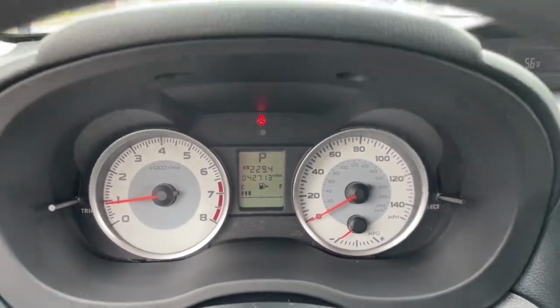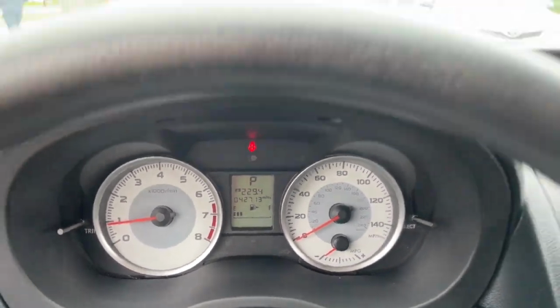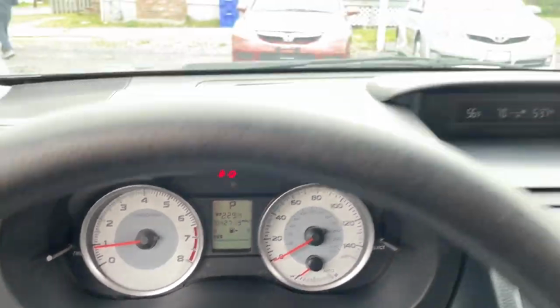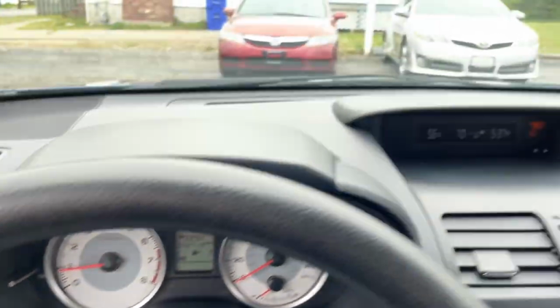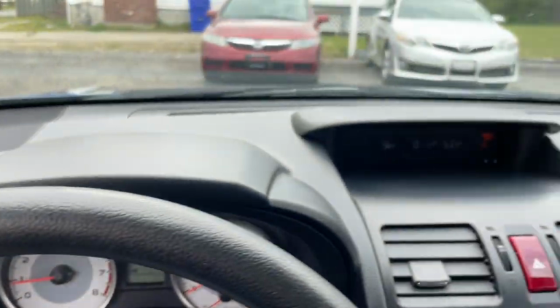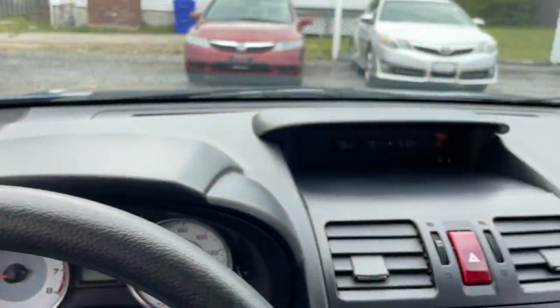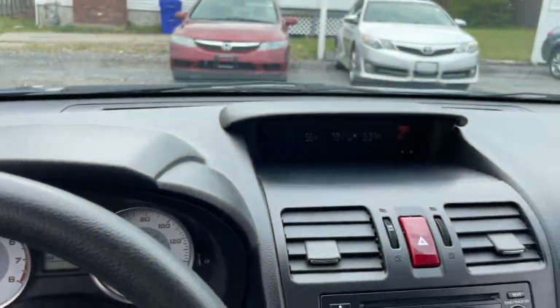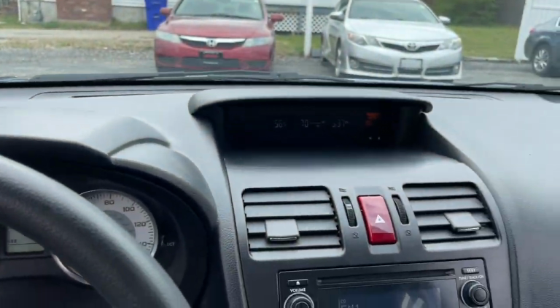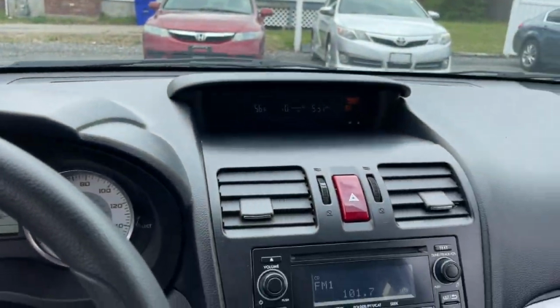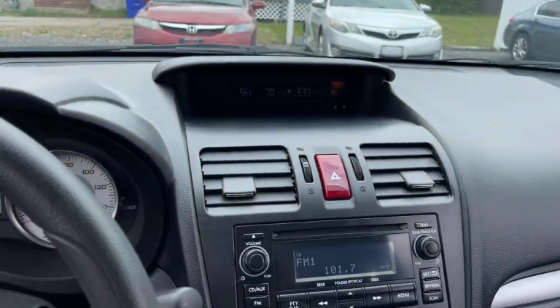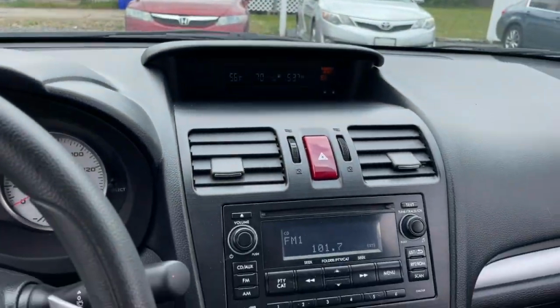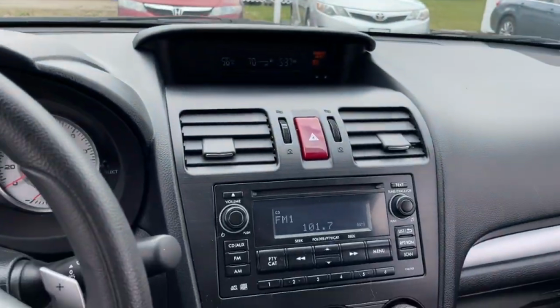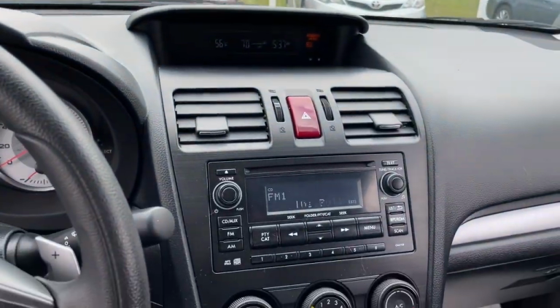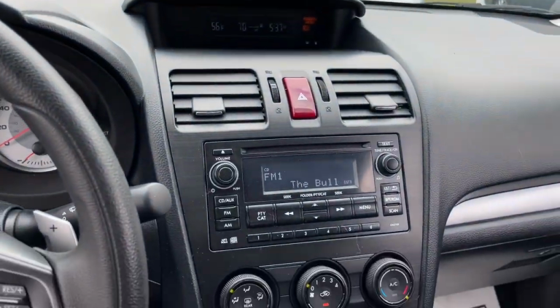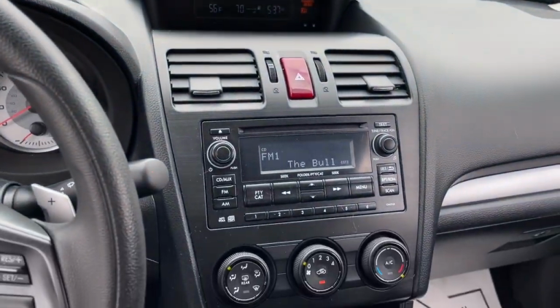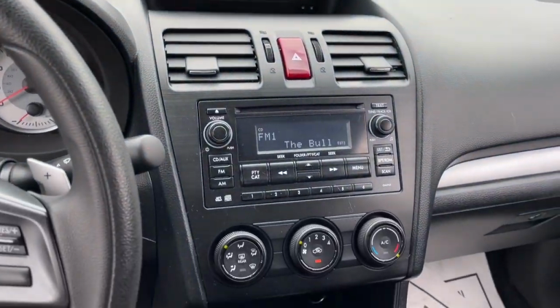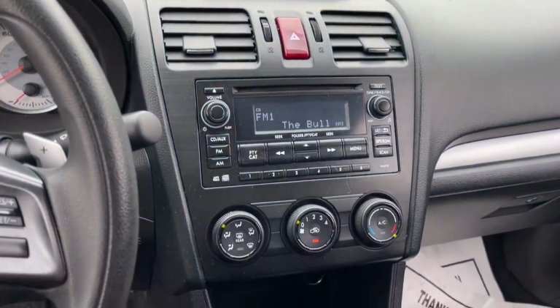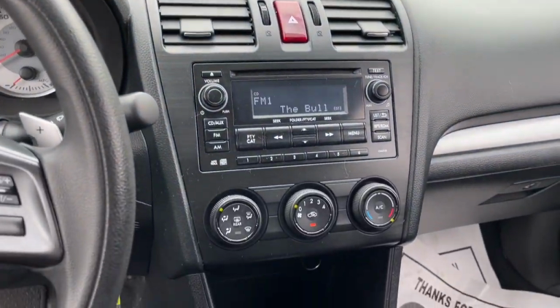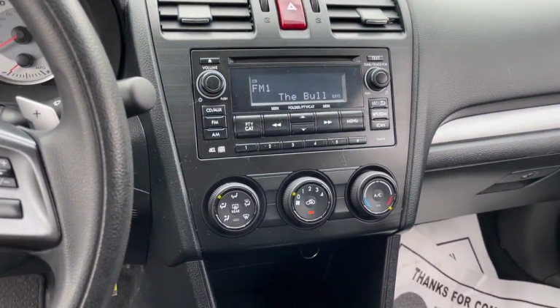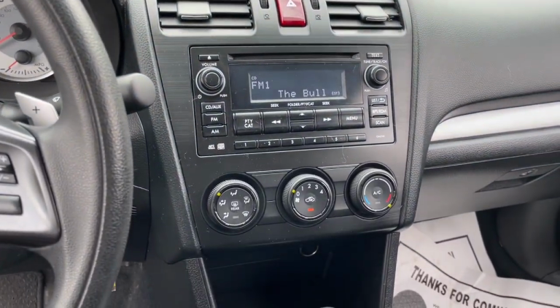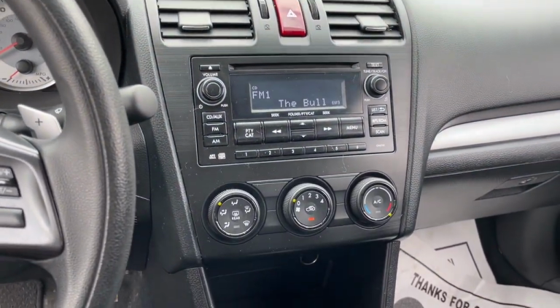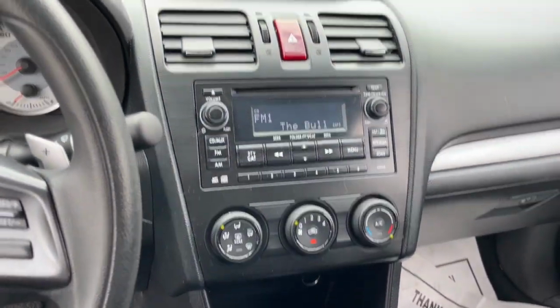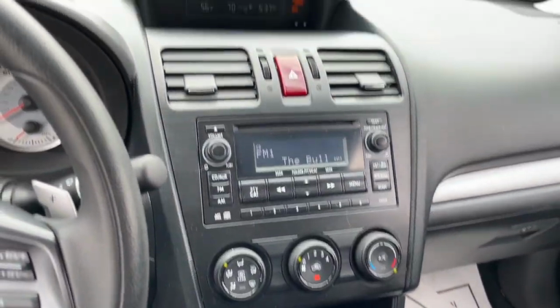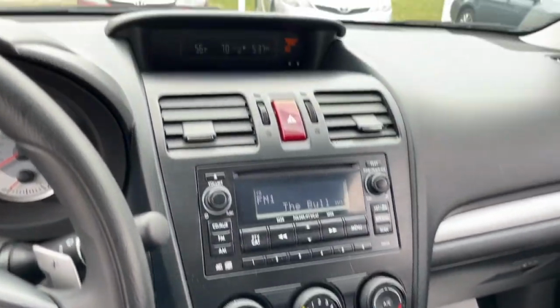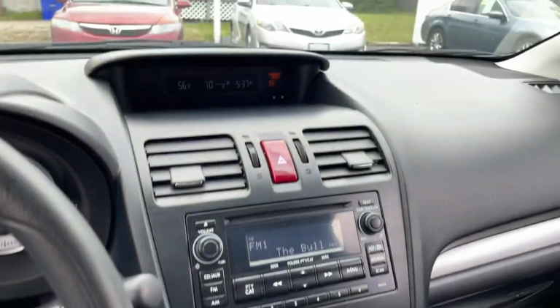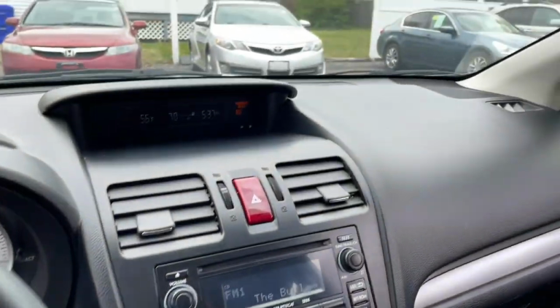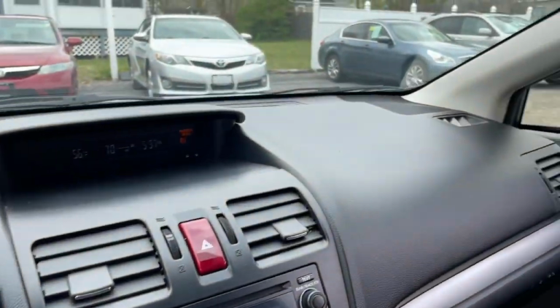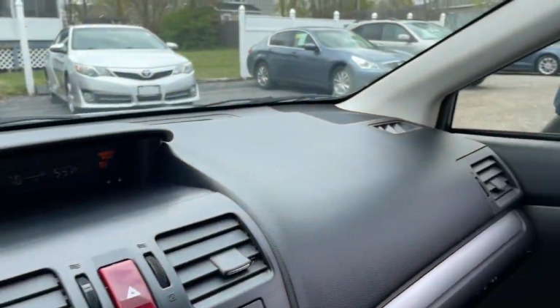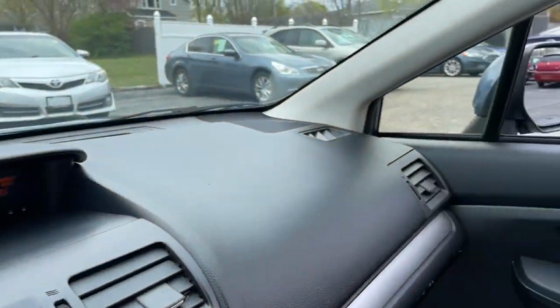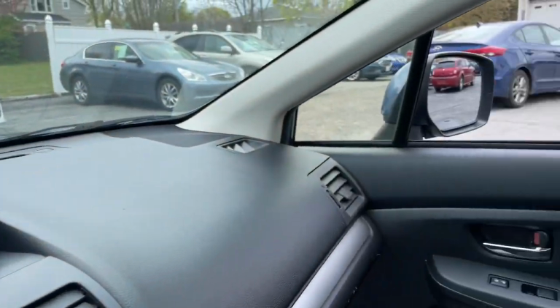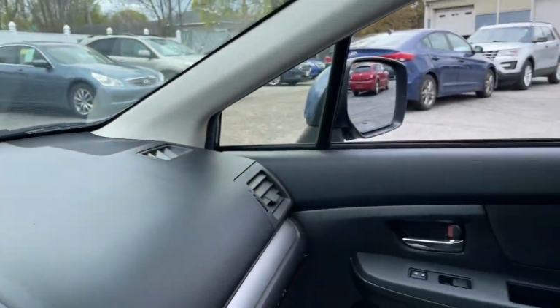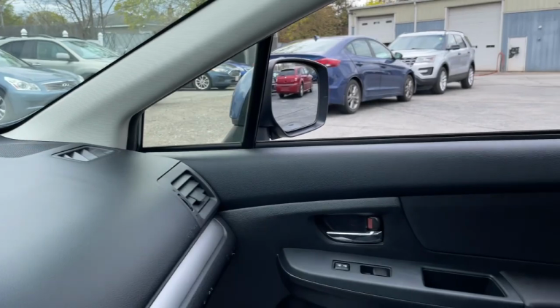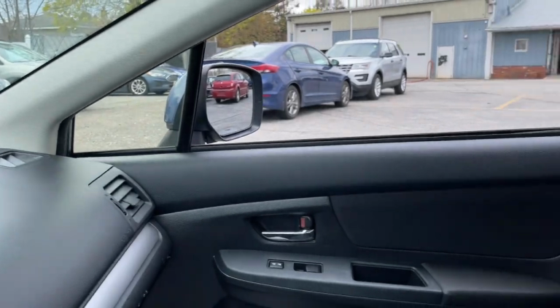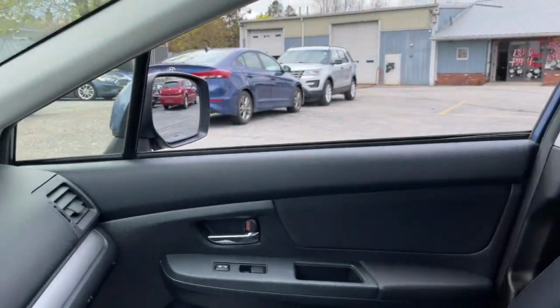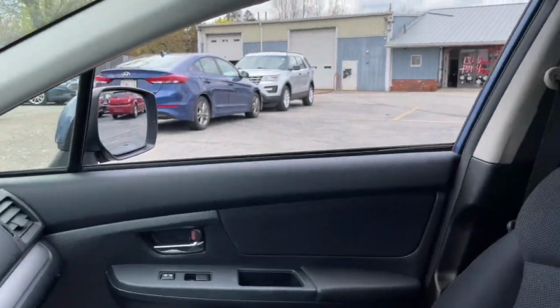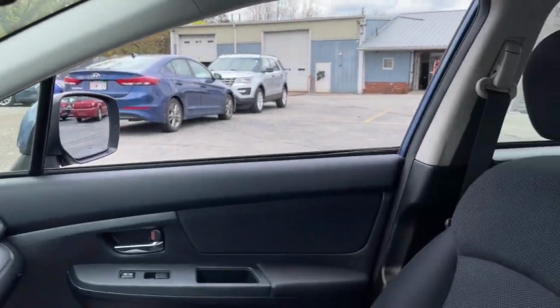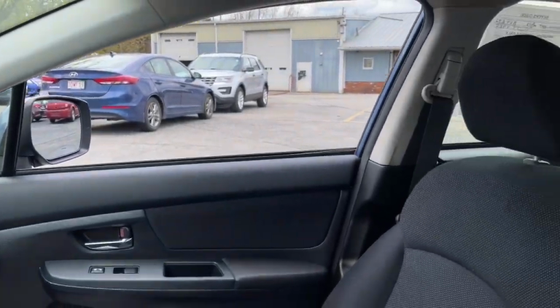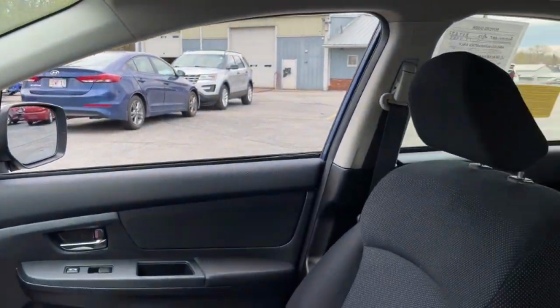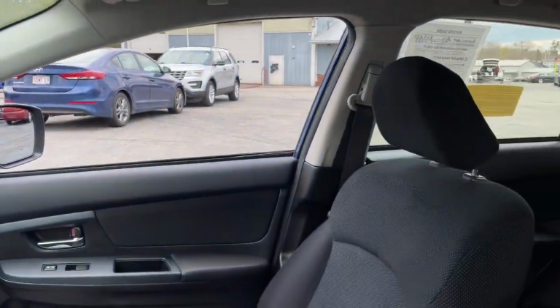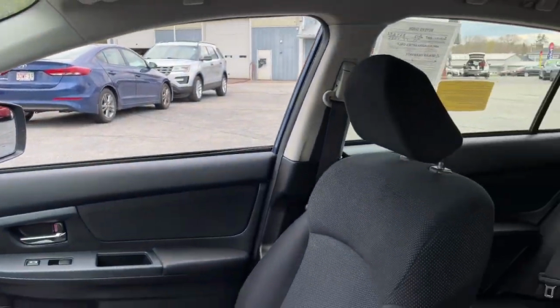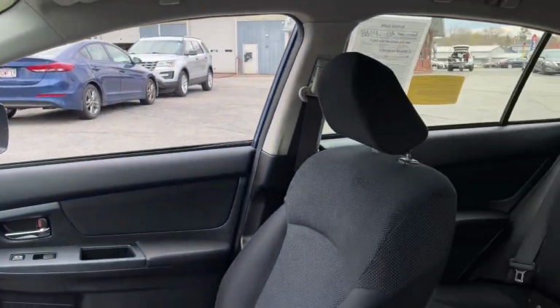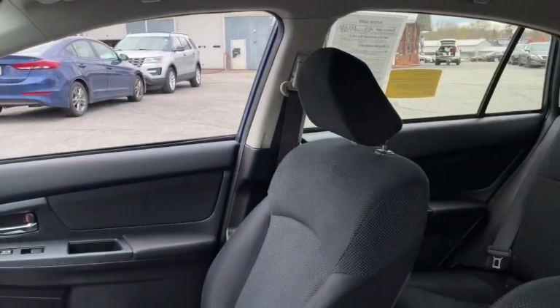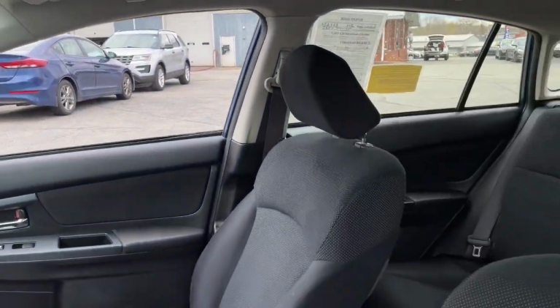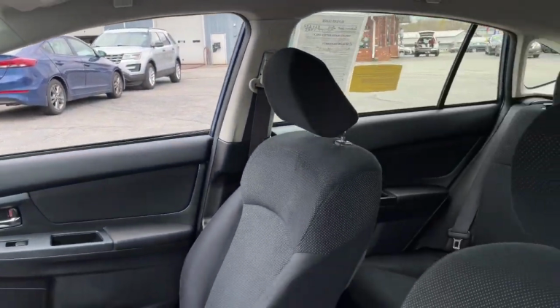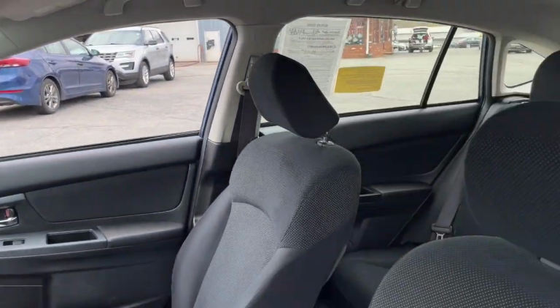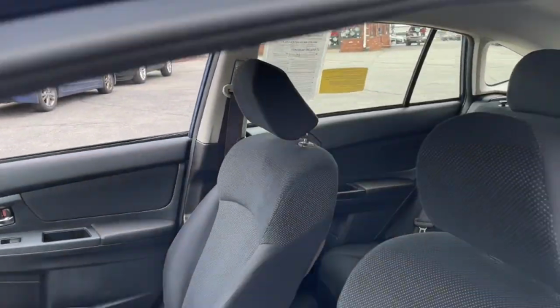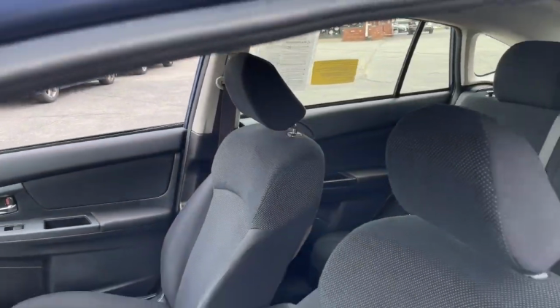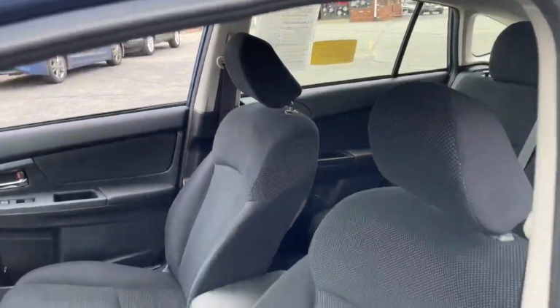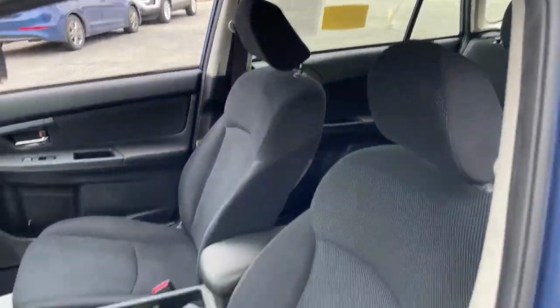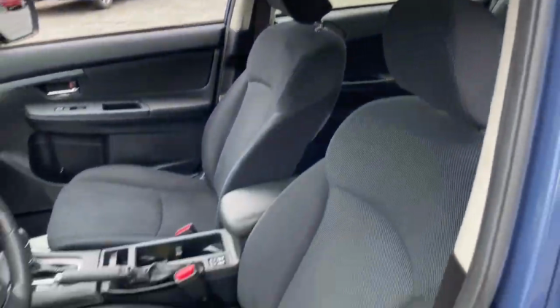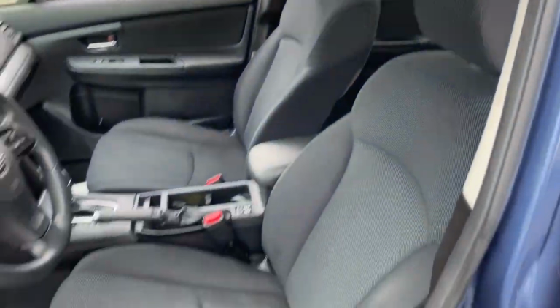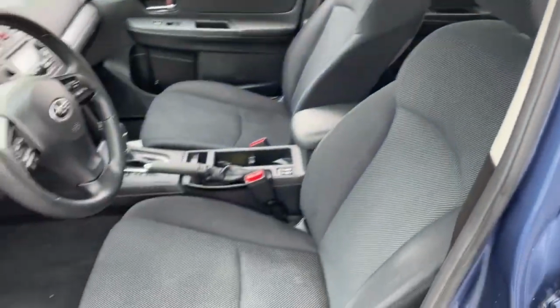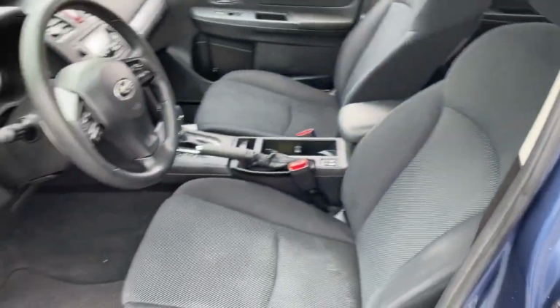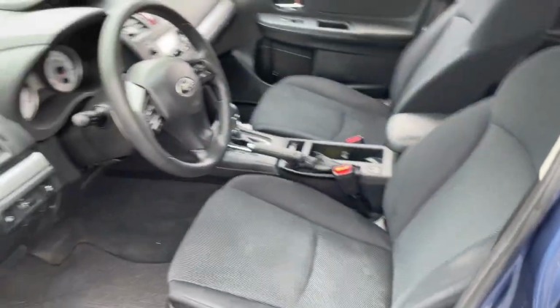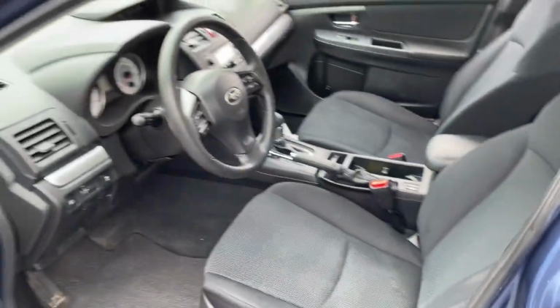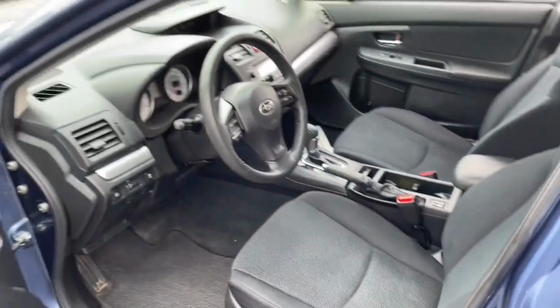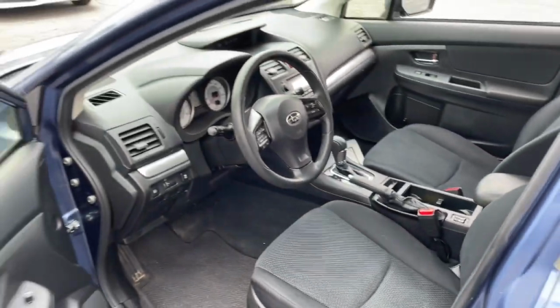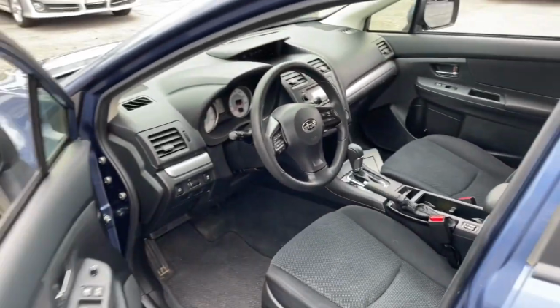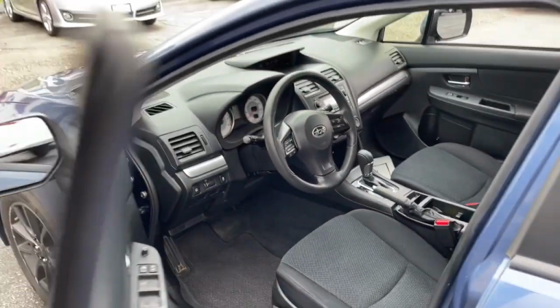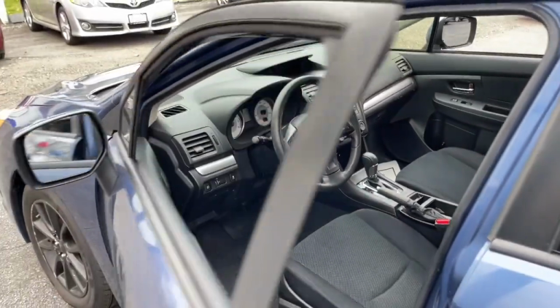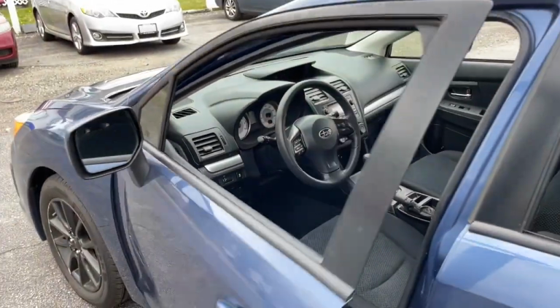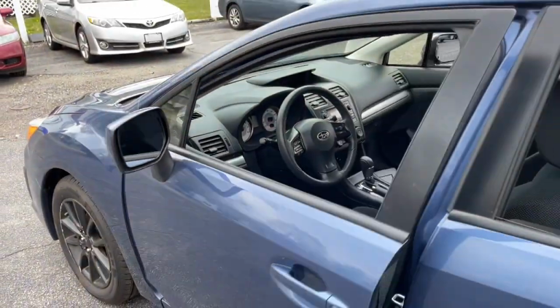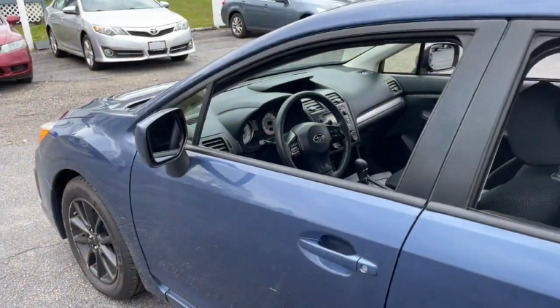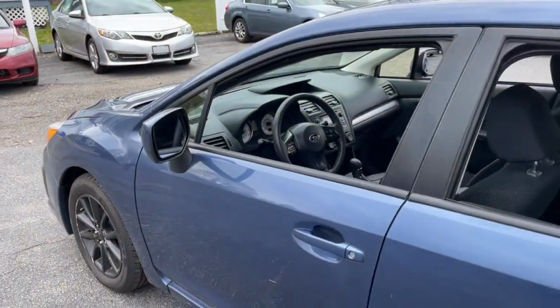These are just some of the great options this vehicle comes with: keyless entry, 6-speed MT, and intermittent wipers.